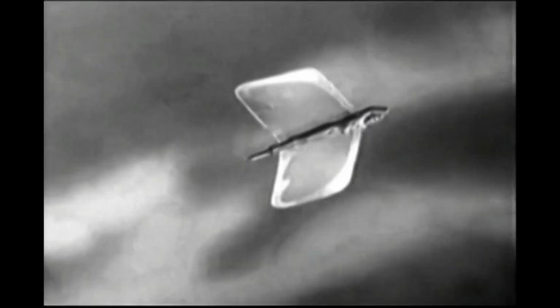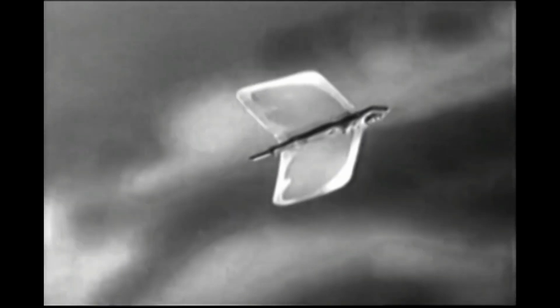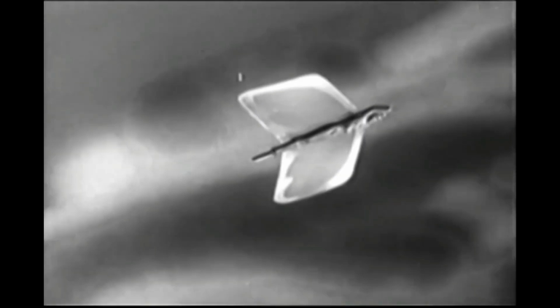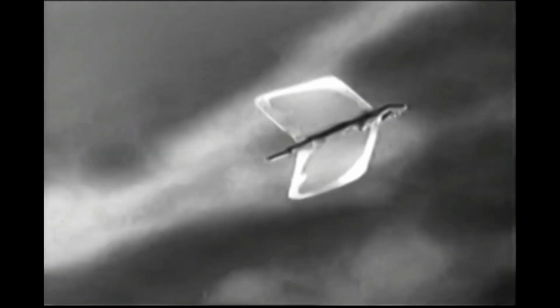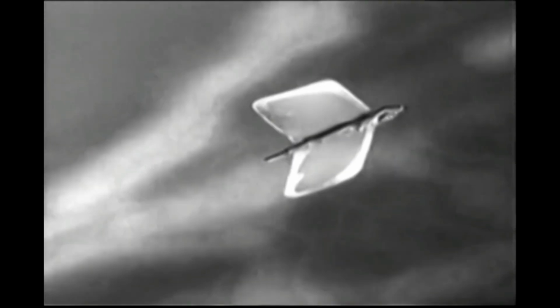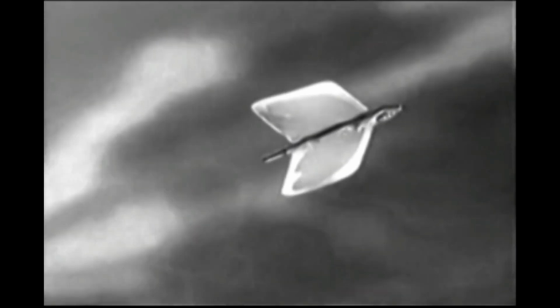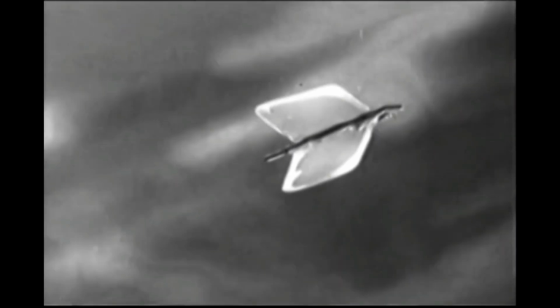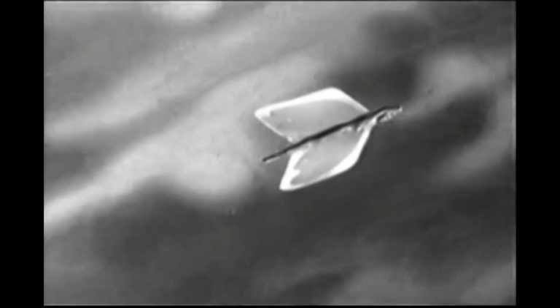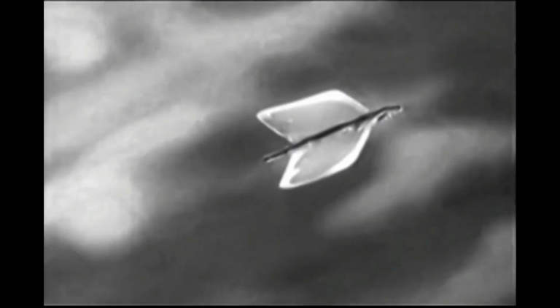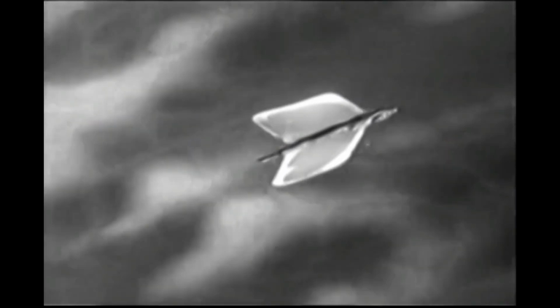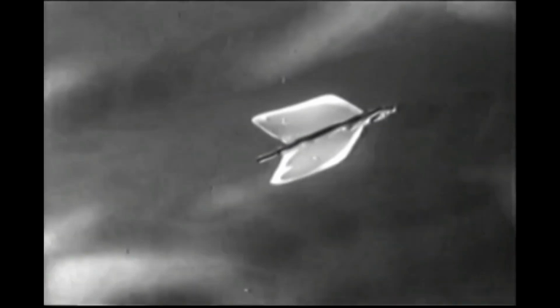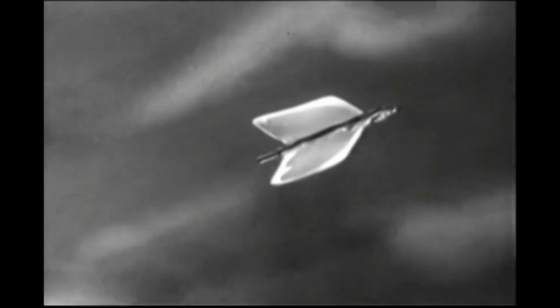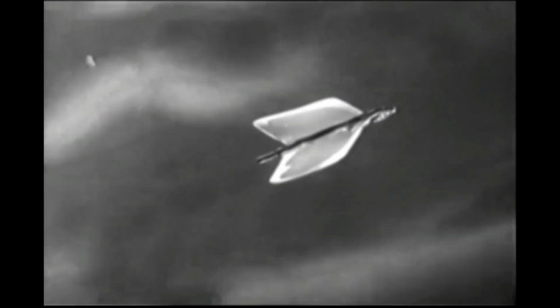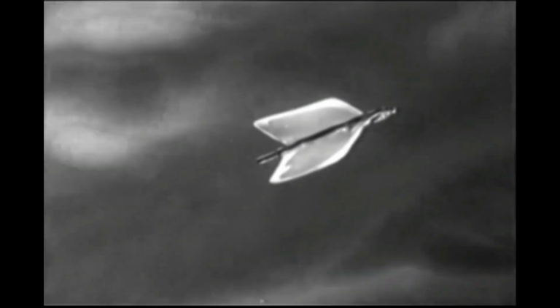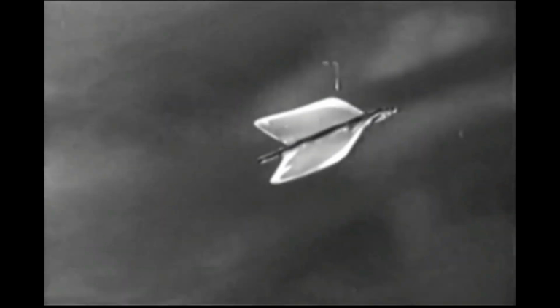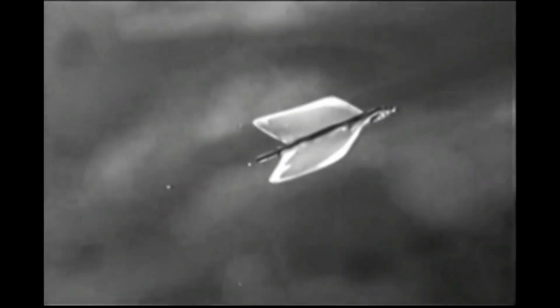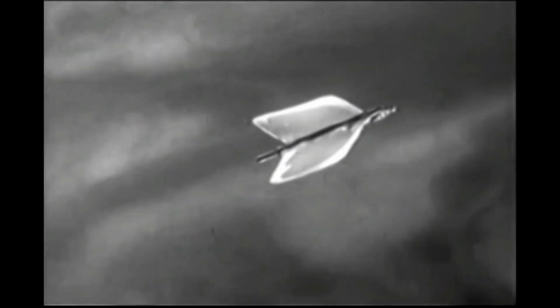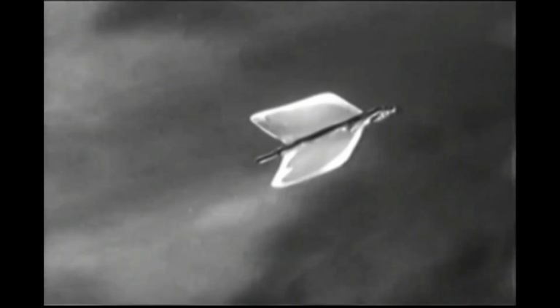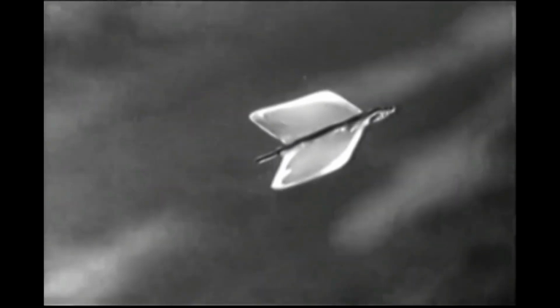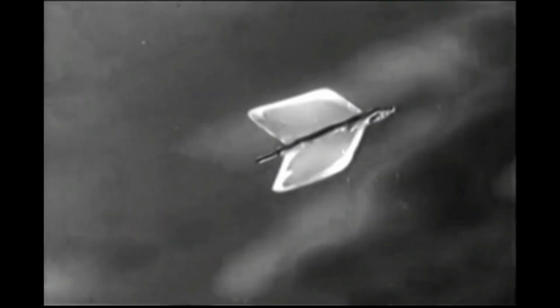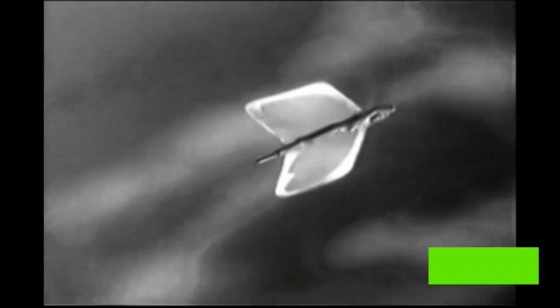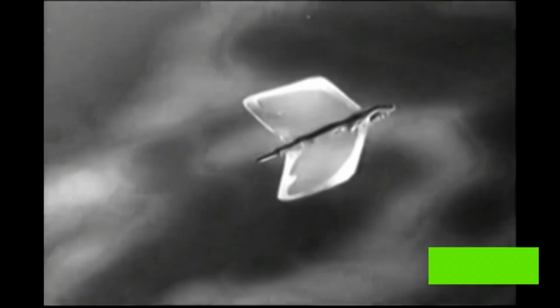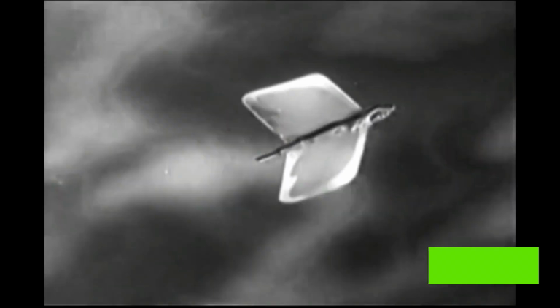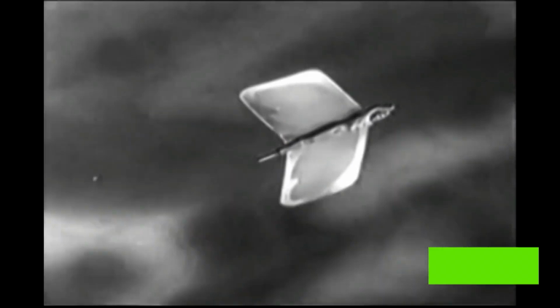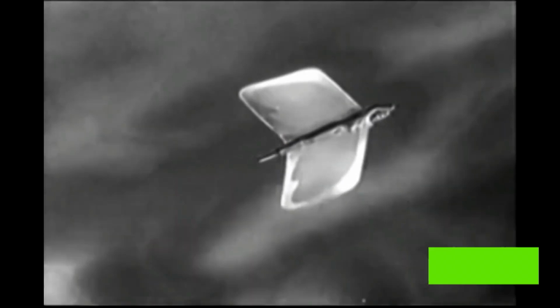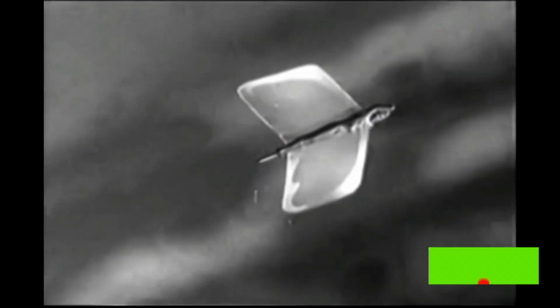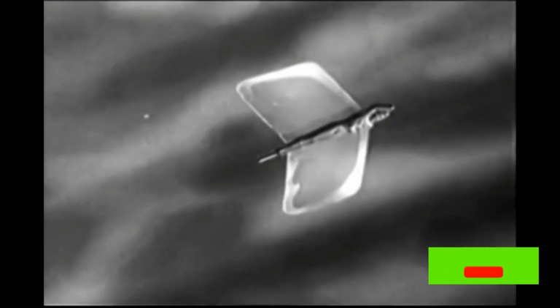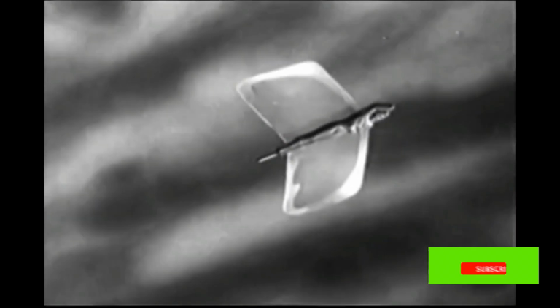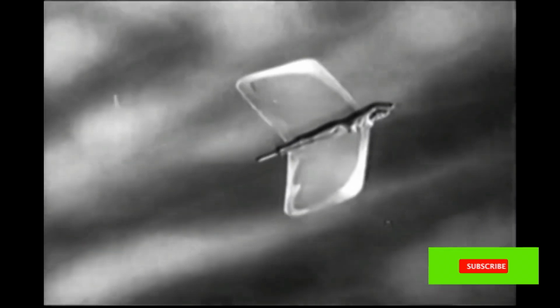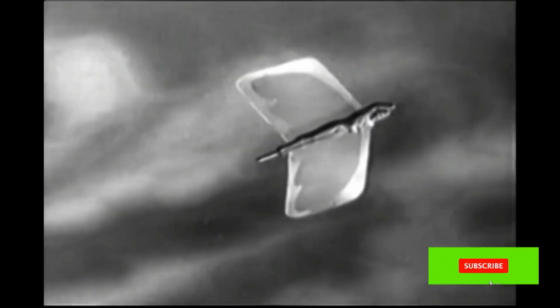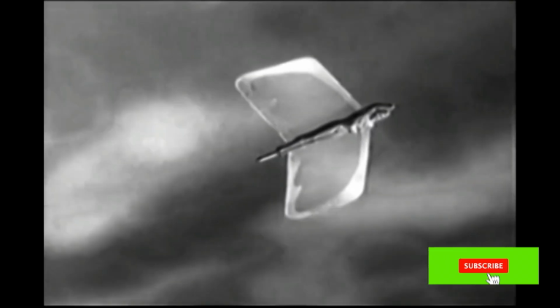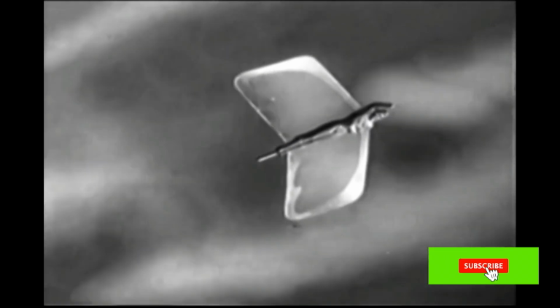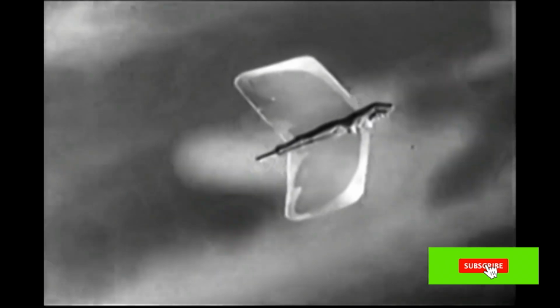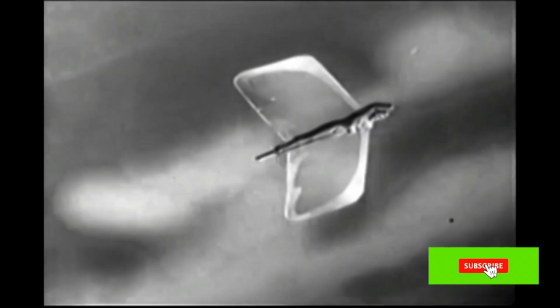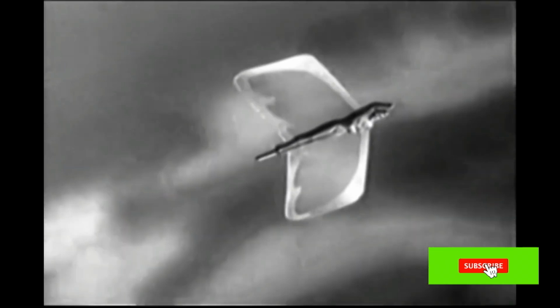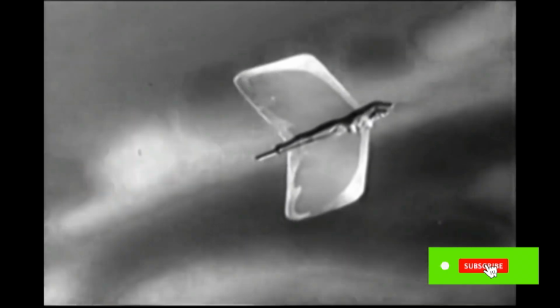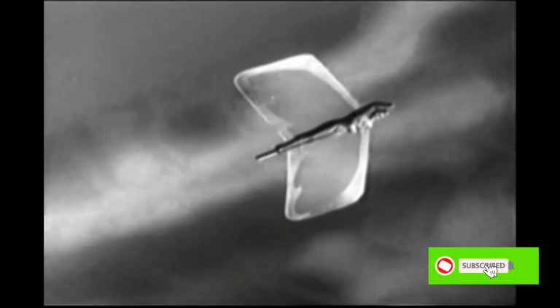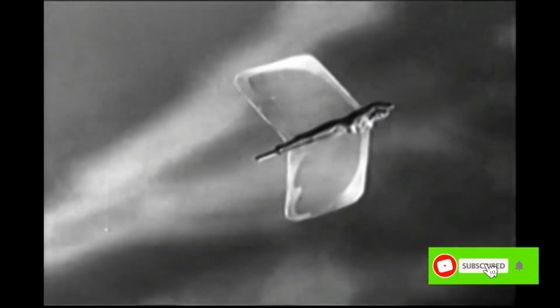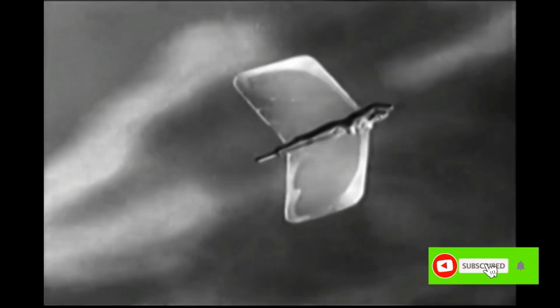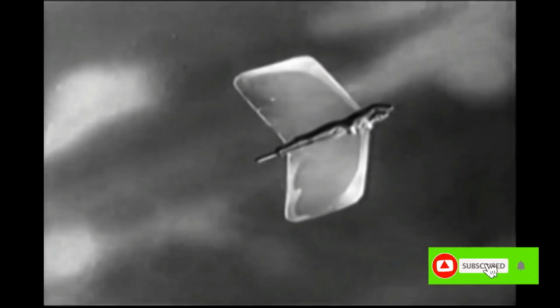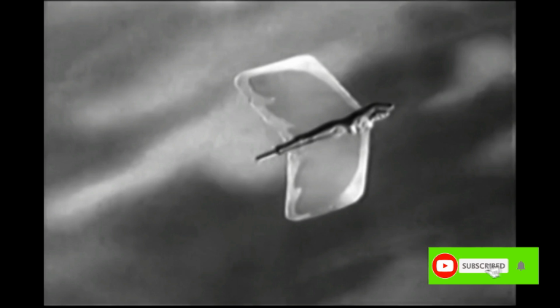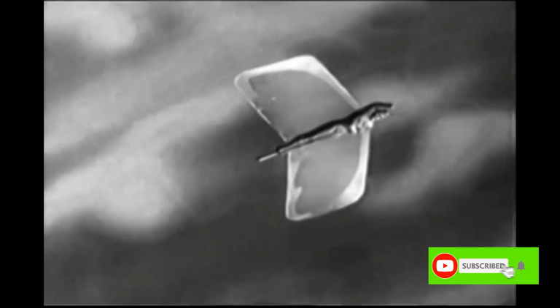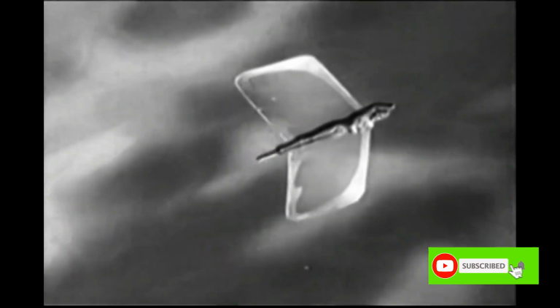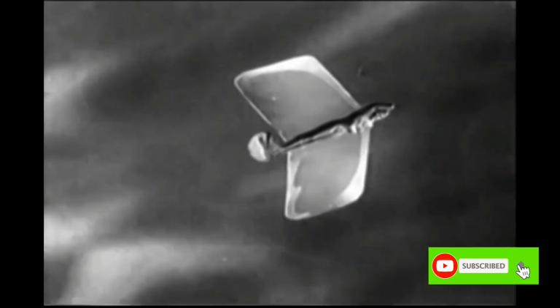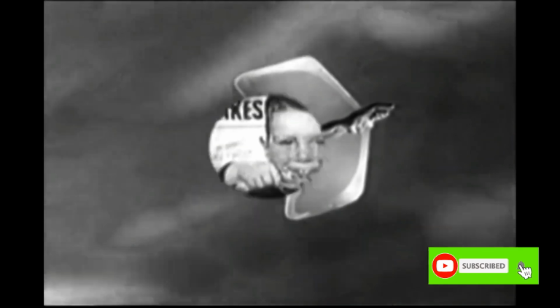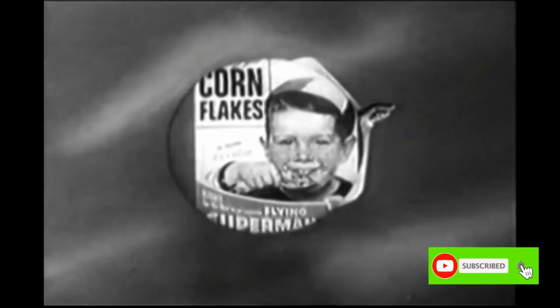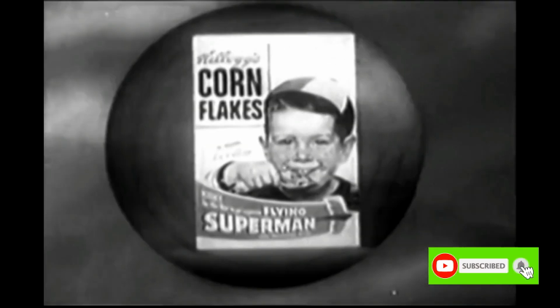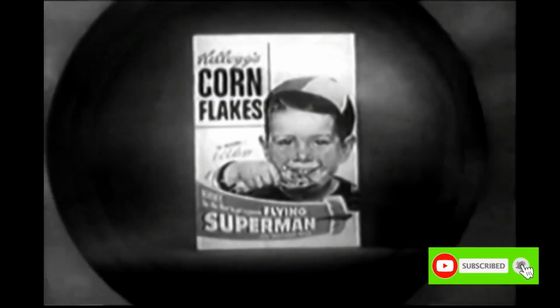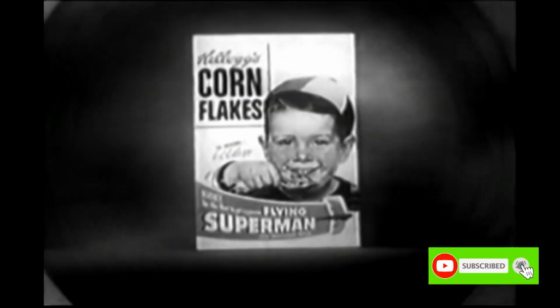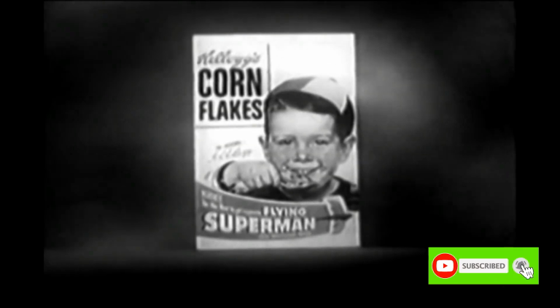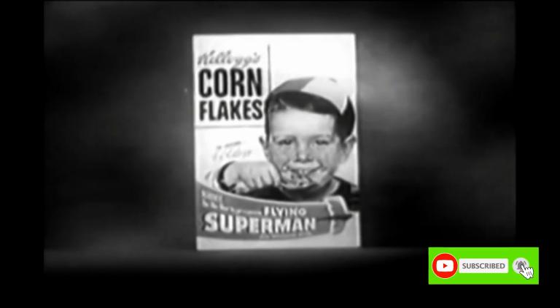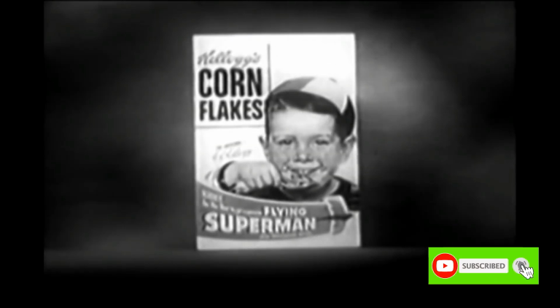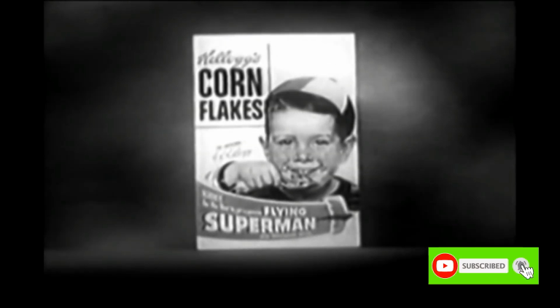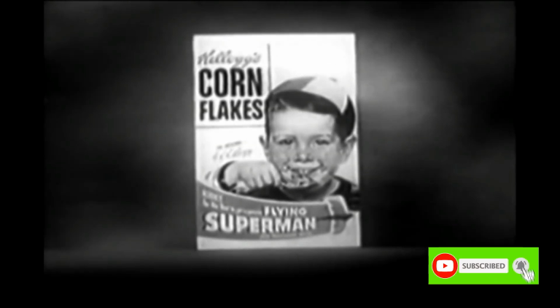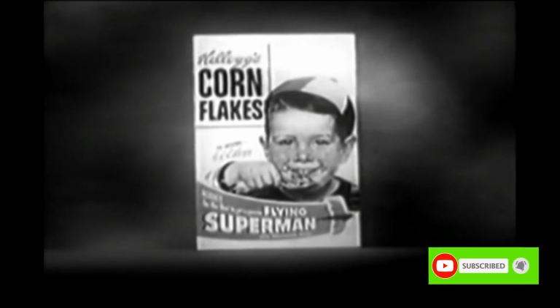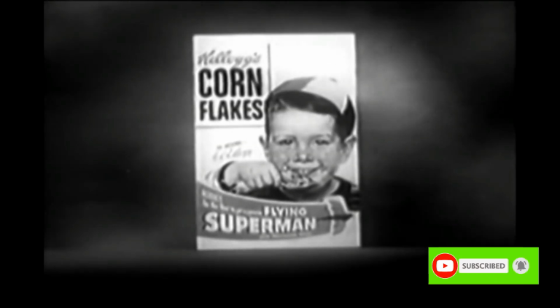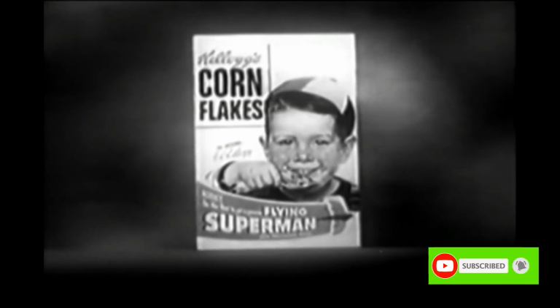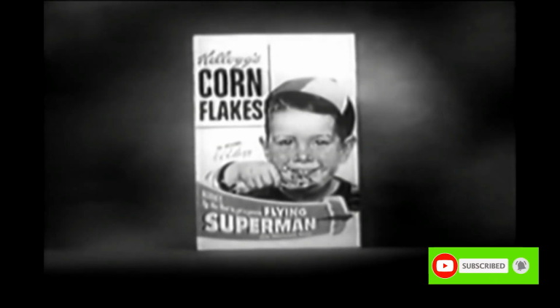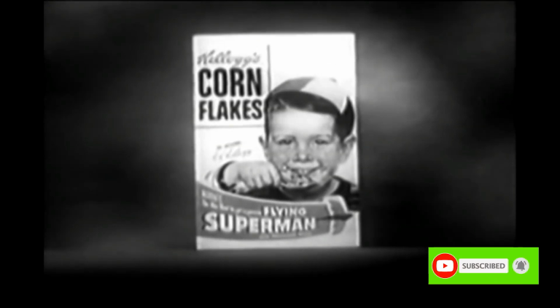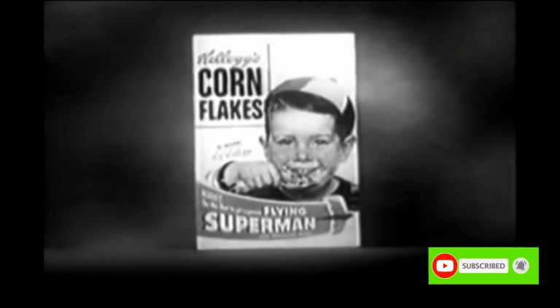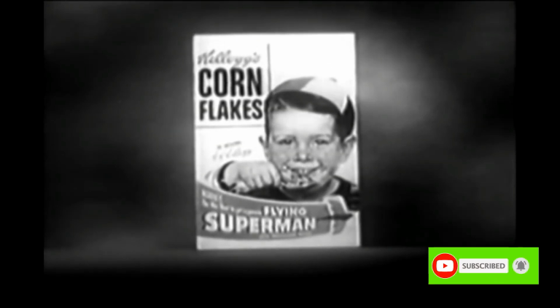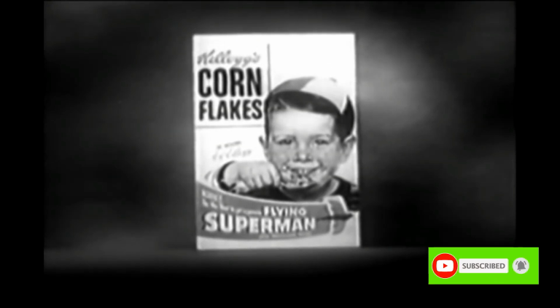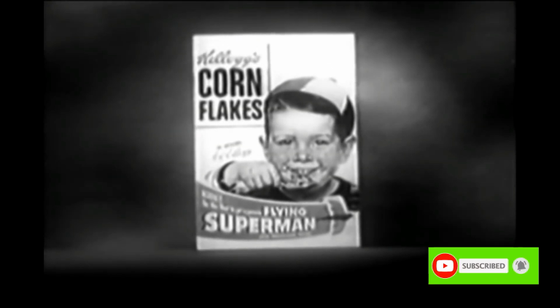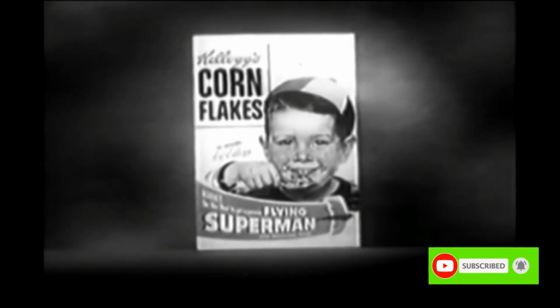Now, you'll want to be one of the first to have your own flying Superman, so listen carefully, because here's all you do to get yours.